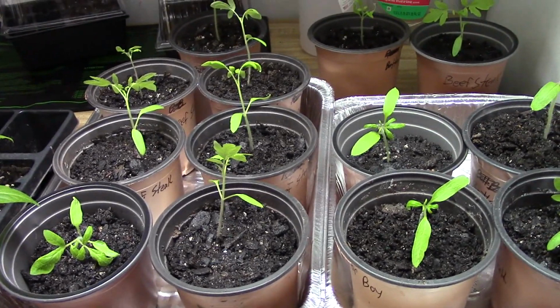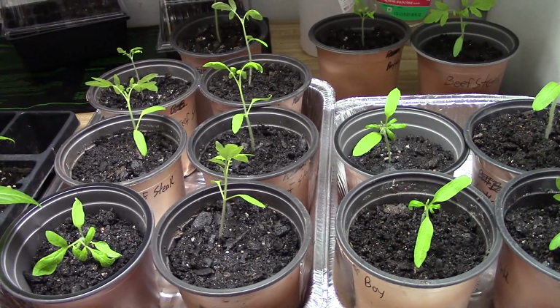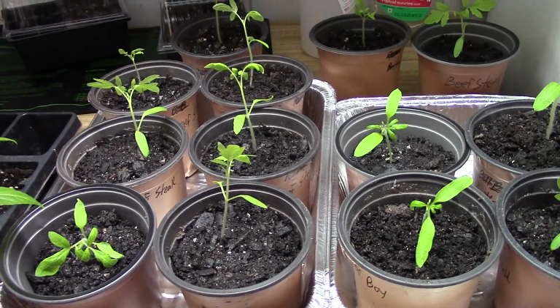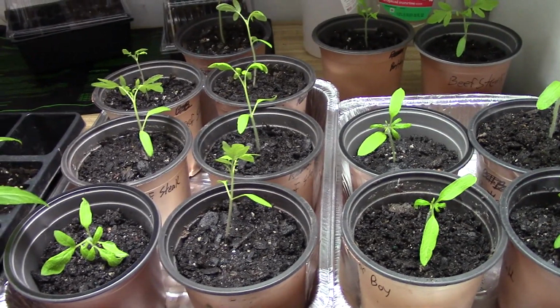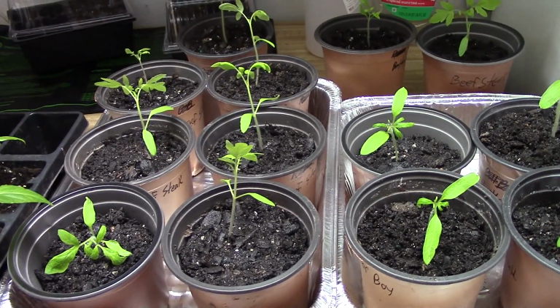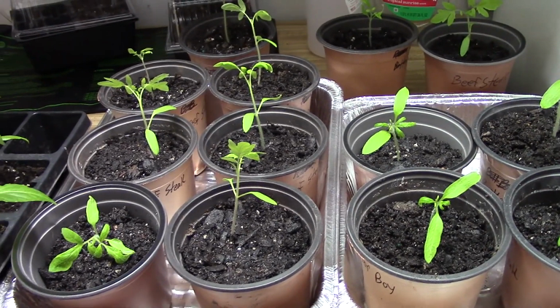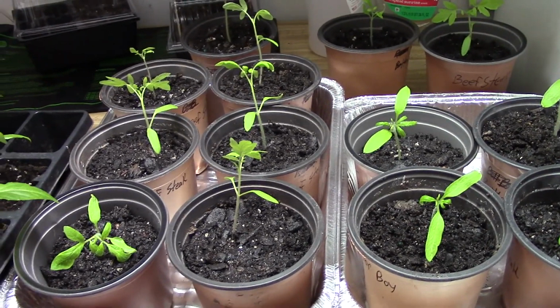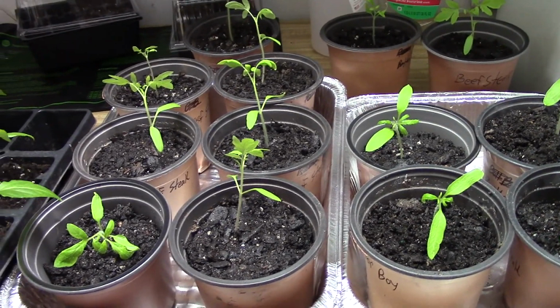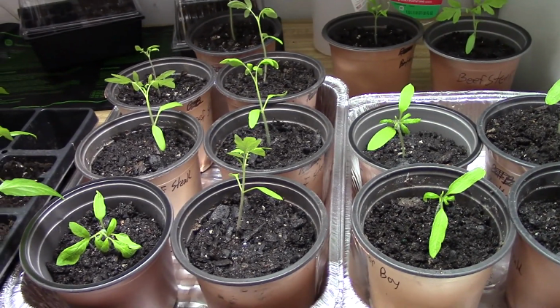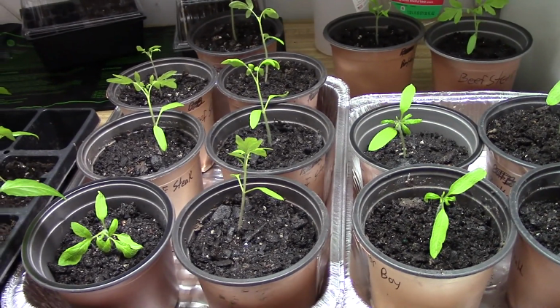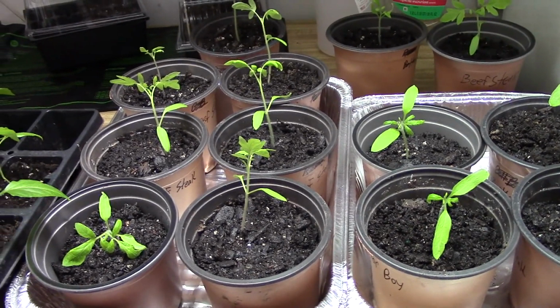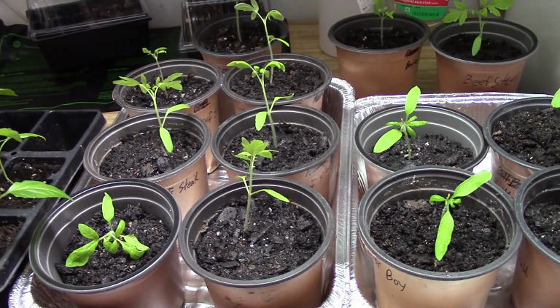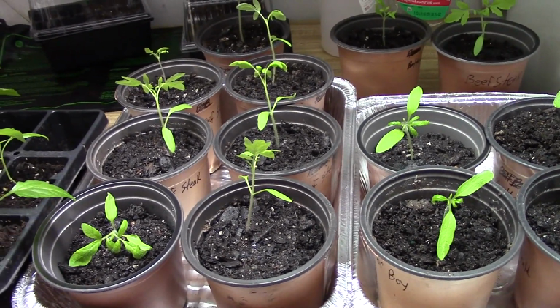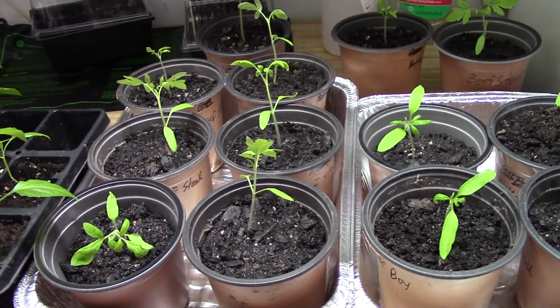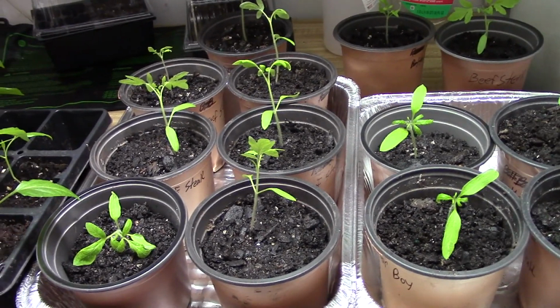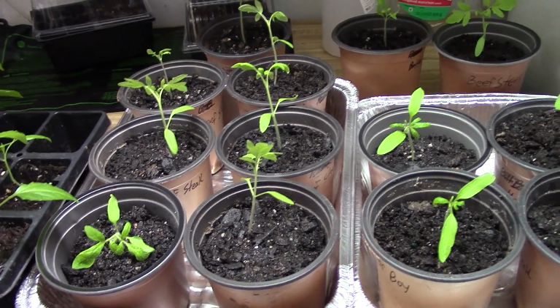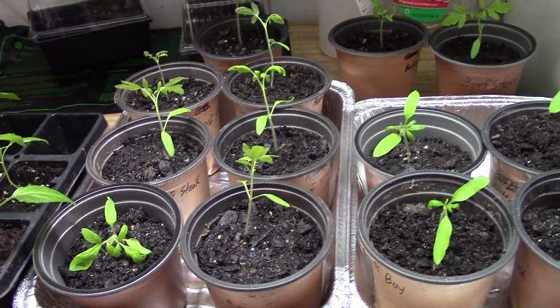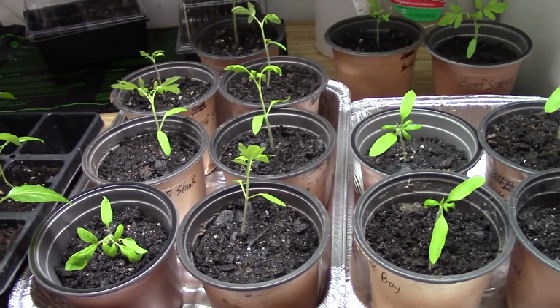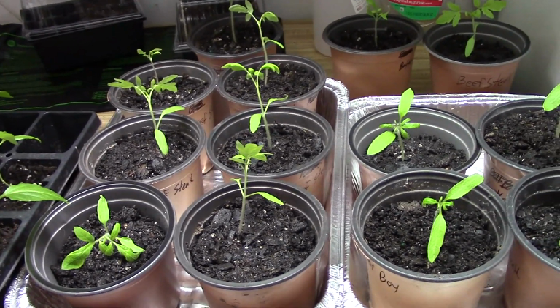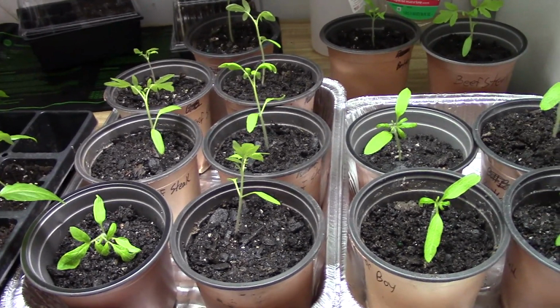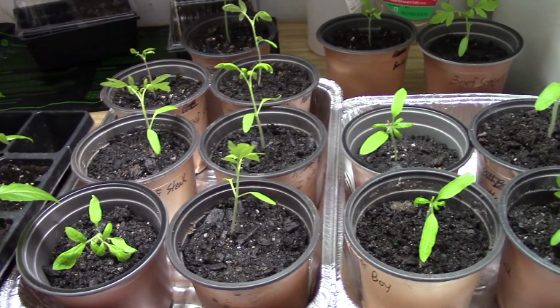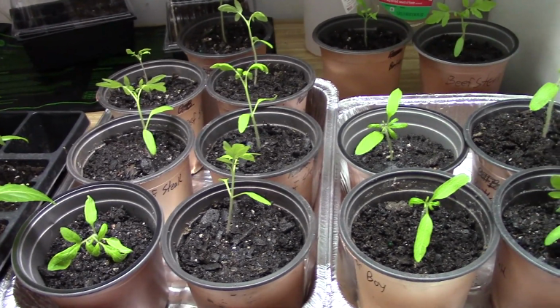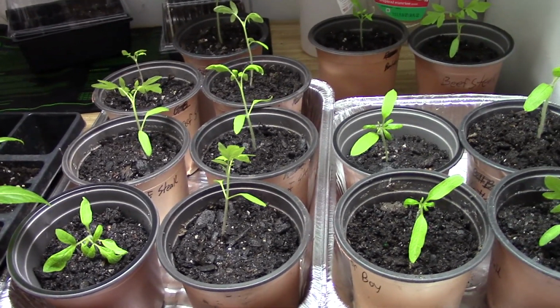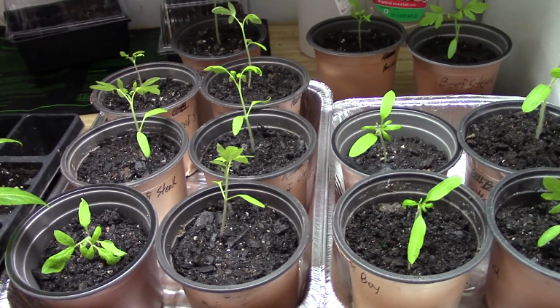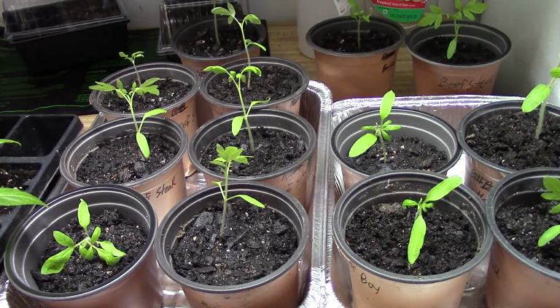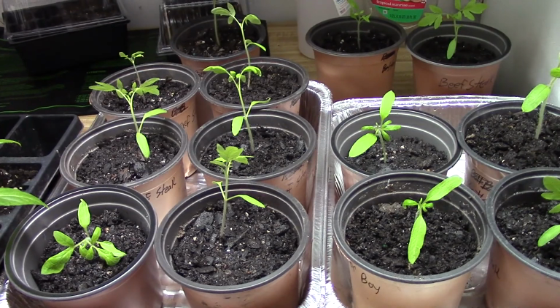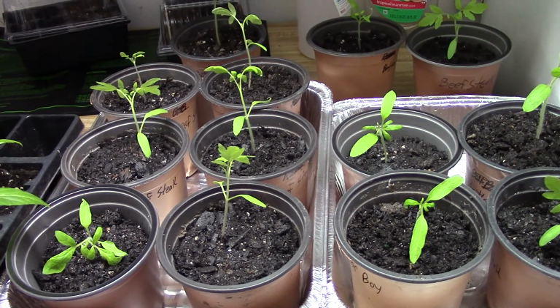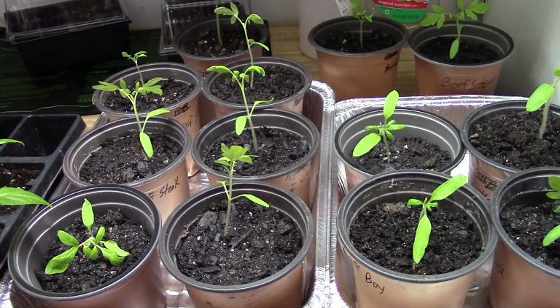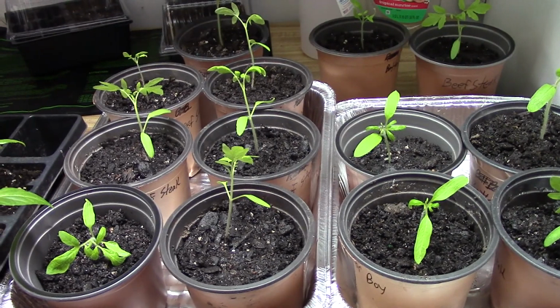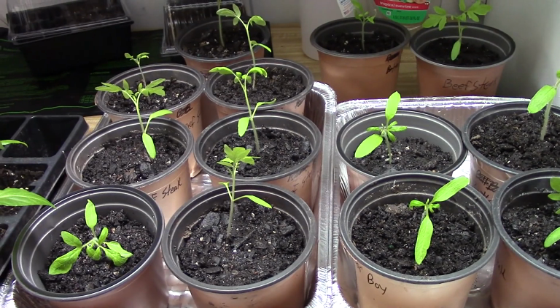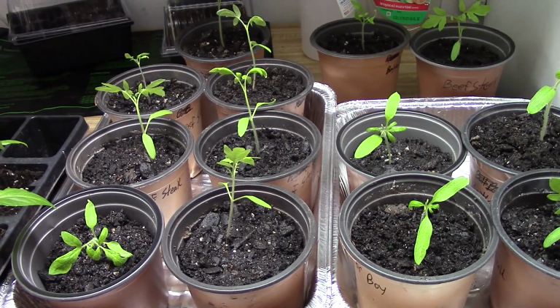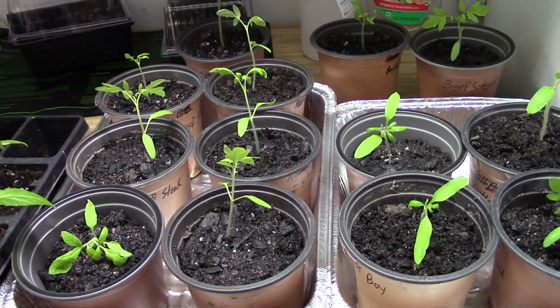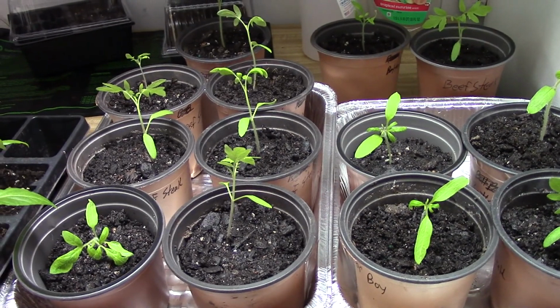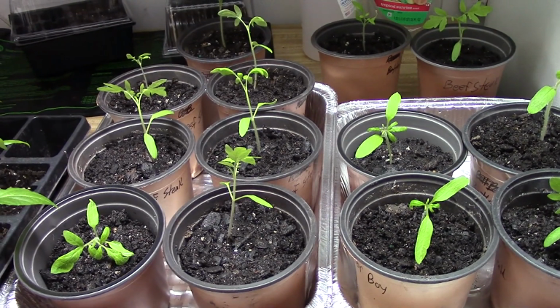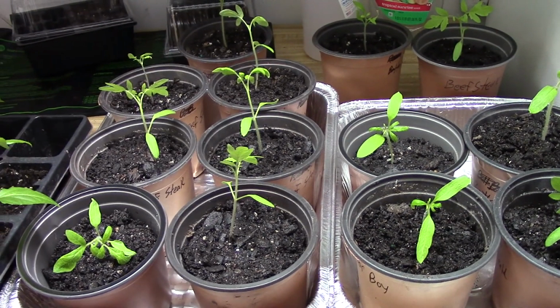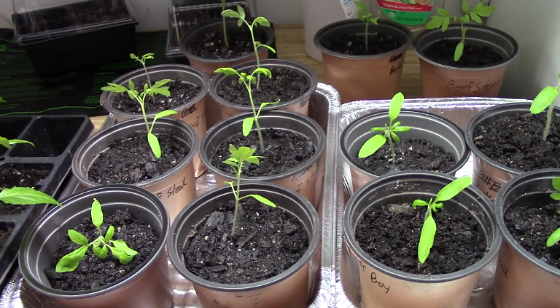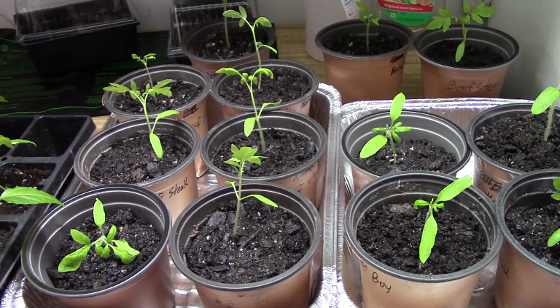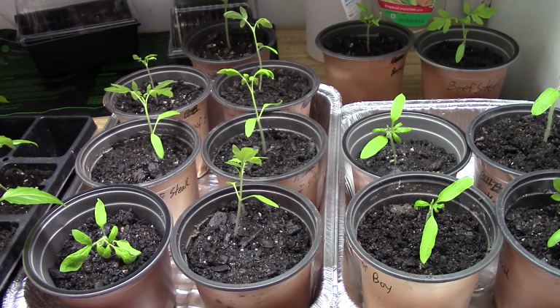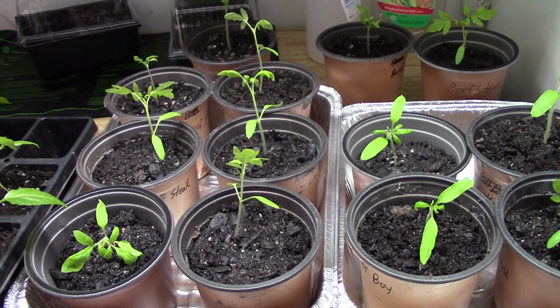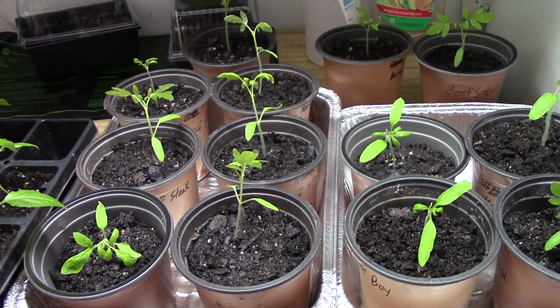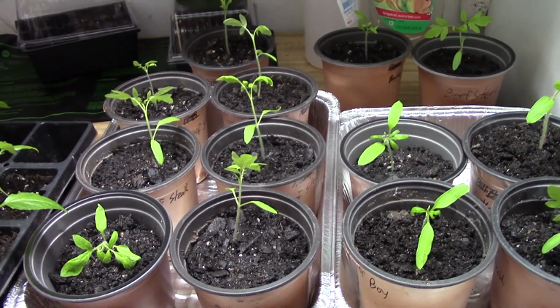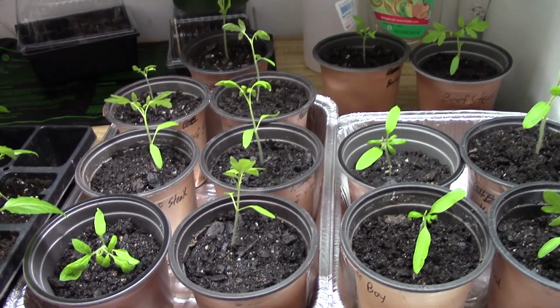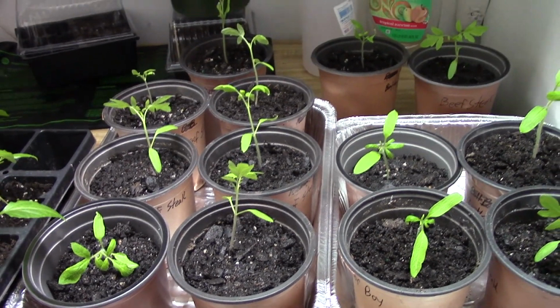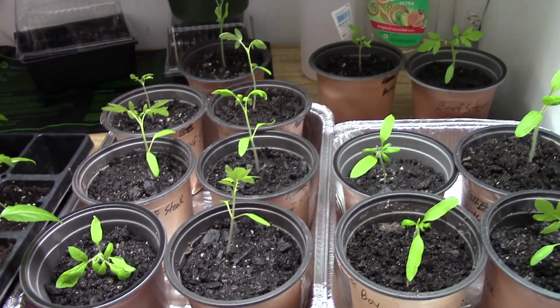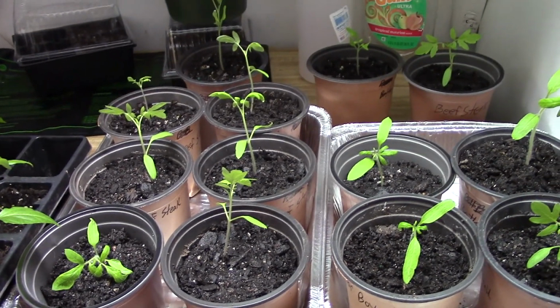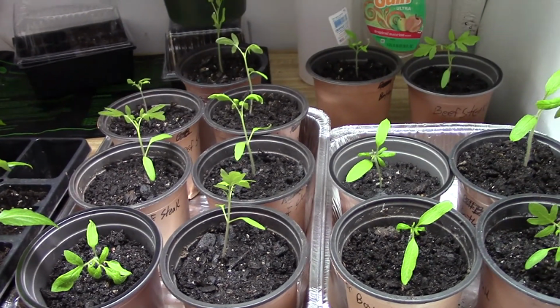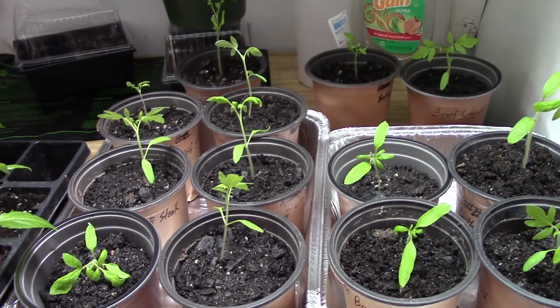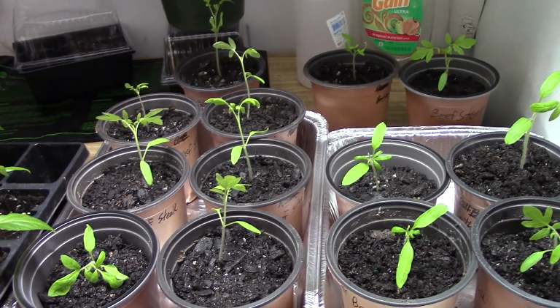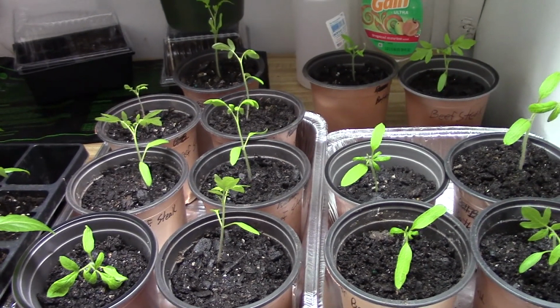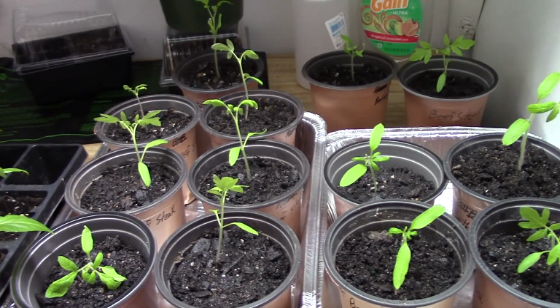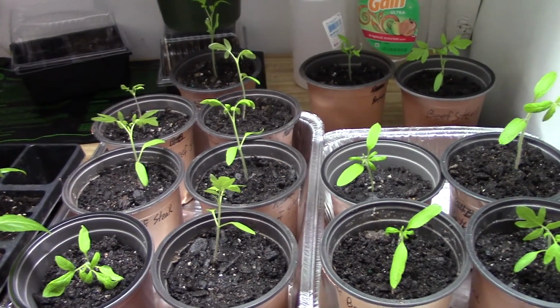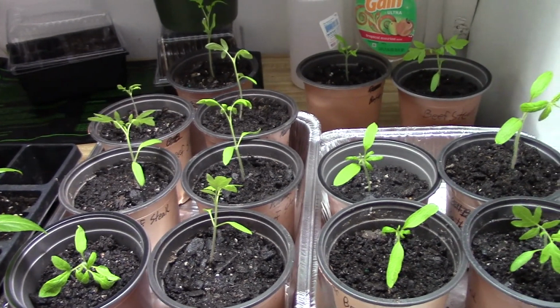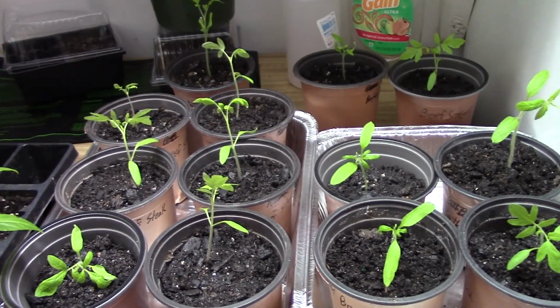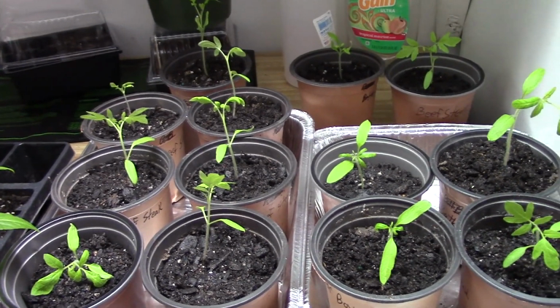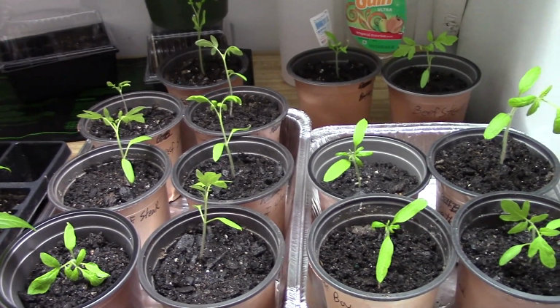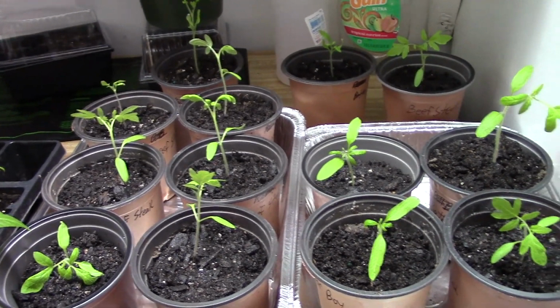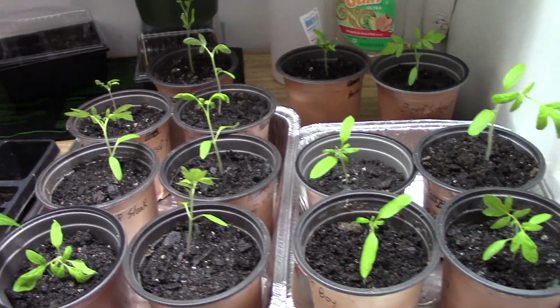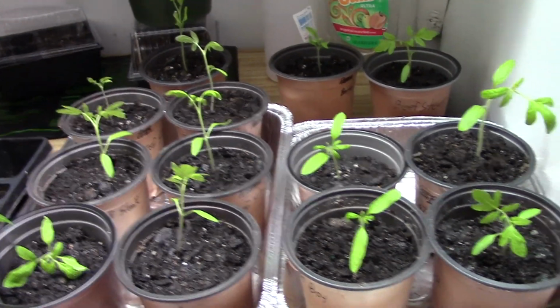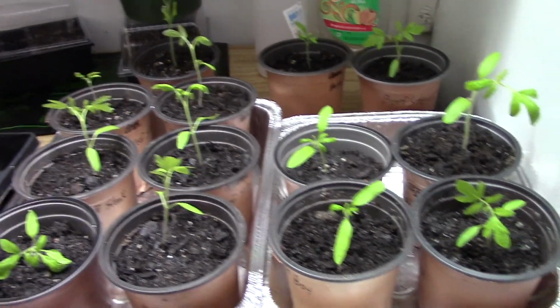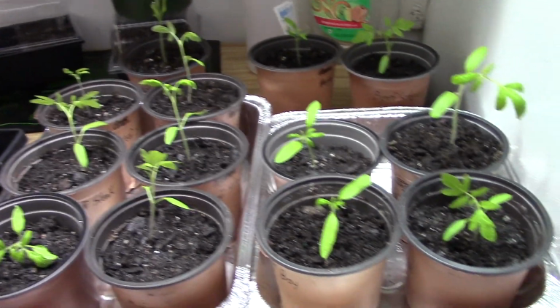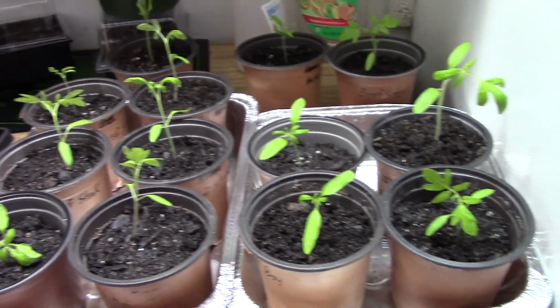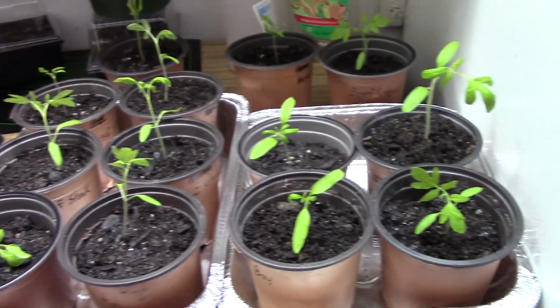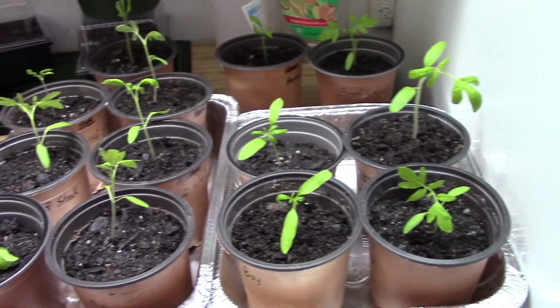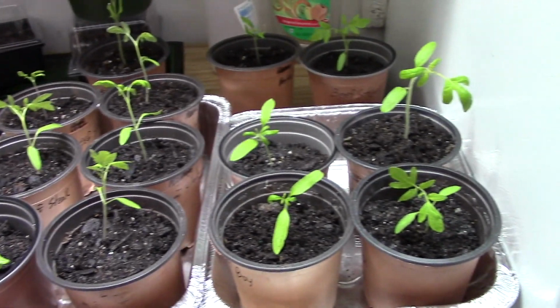Anyway, I've got about six or seven of each one, and next week I'm going to be starting some more seedlings. I want to end up with maybe twenty to twenty-five tomato plants in my garden when I get through.